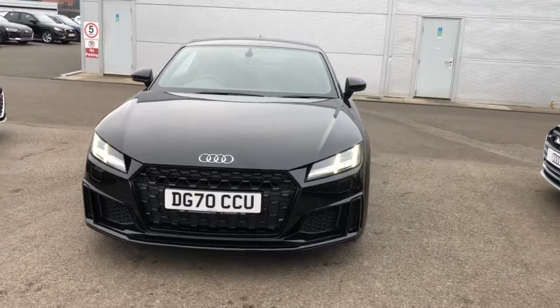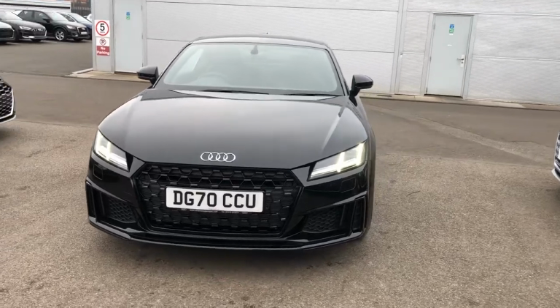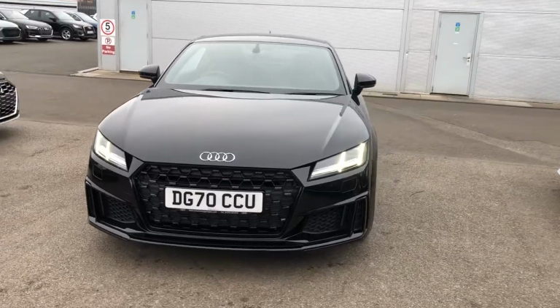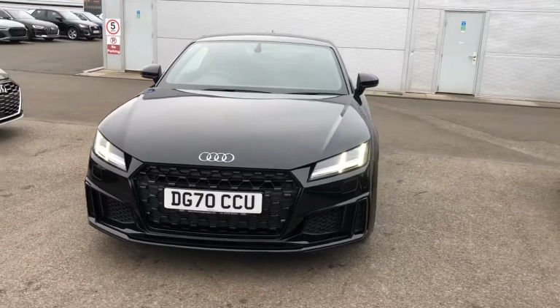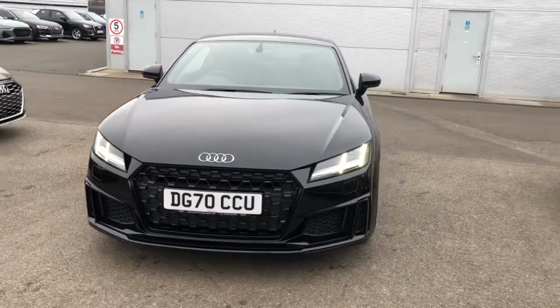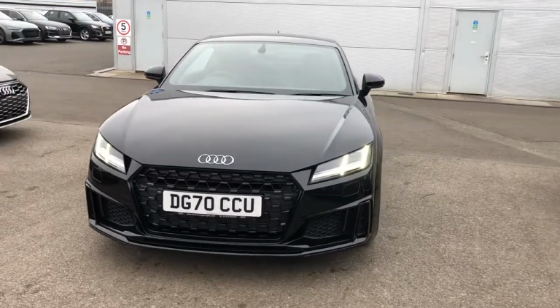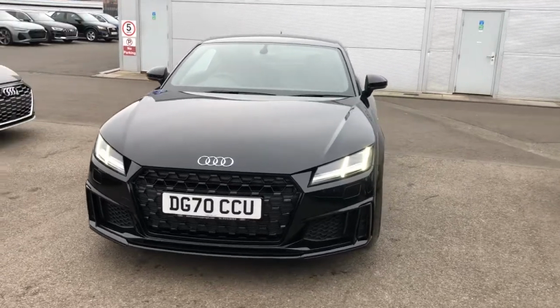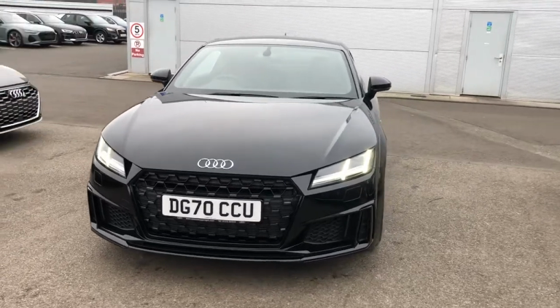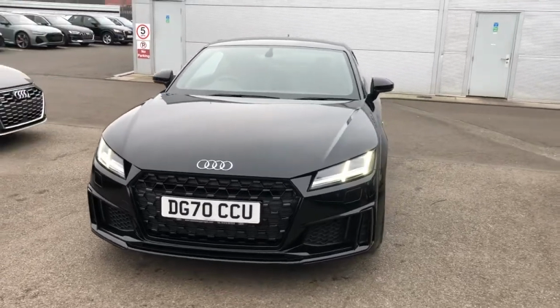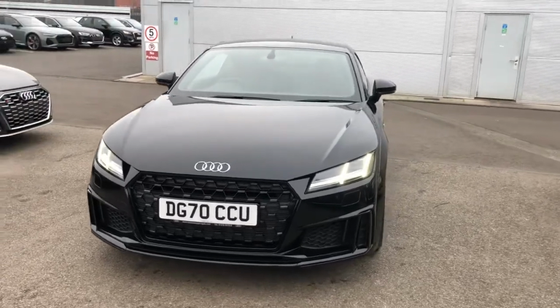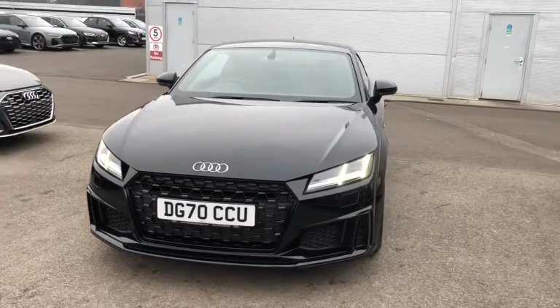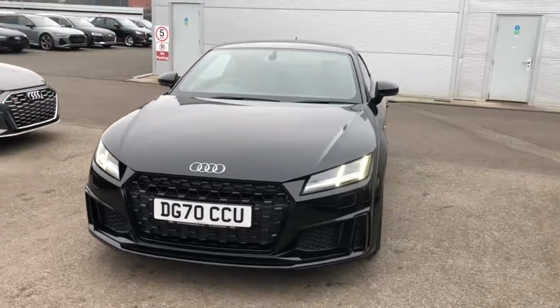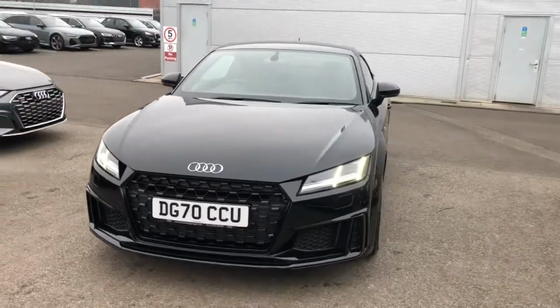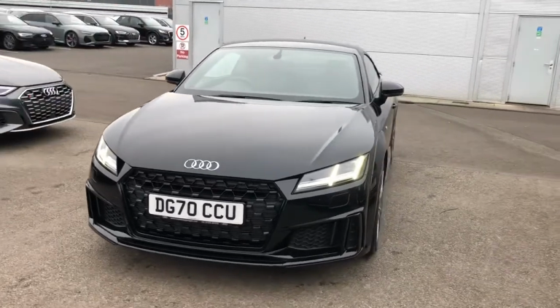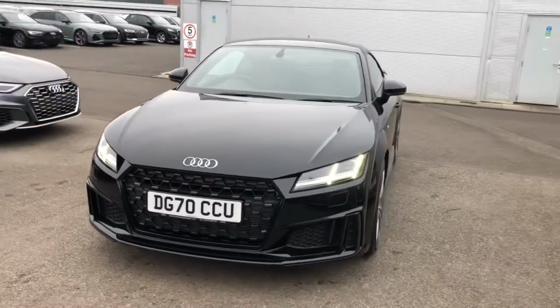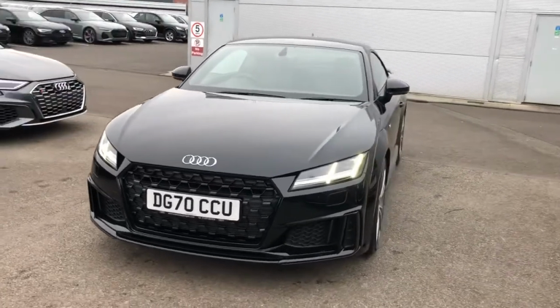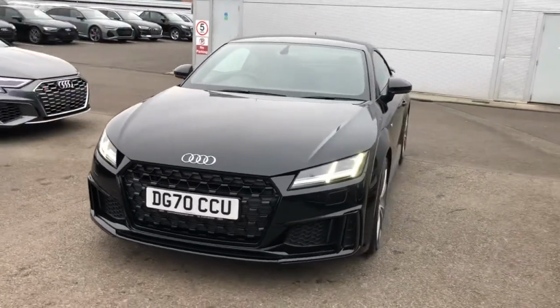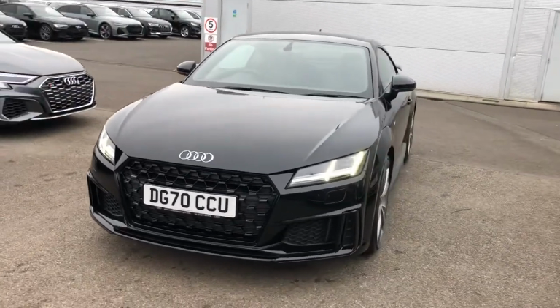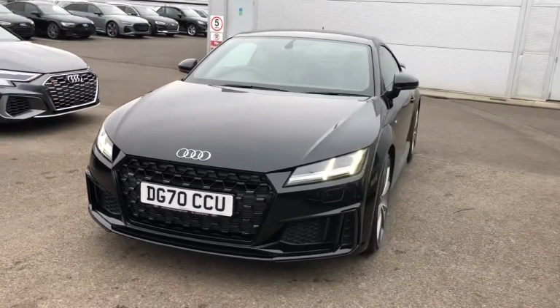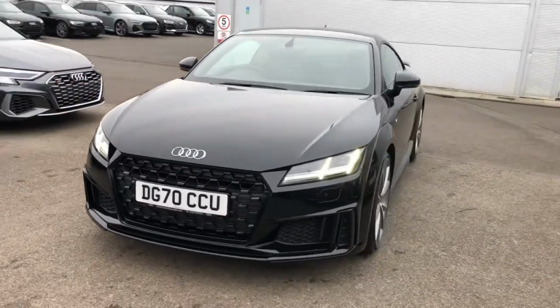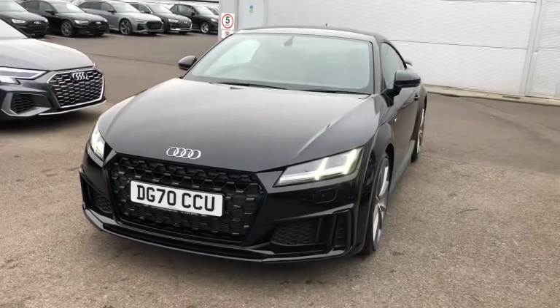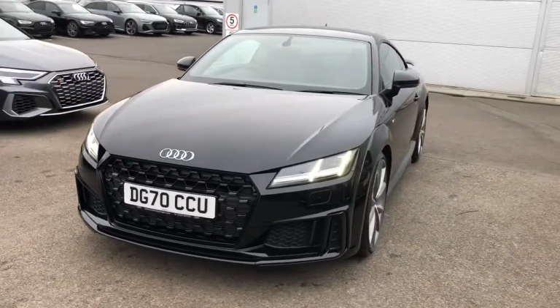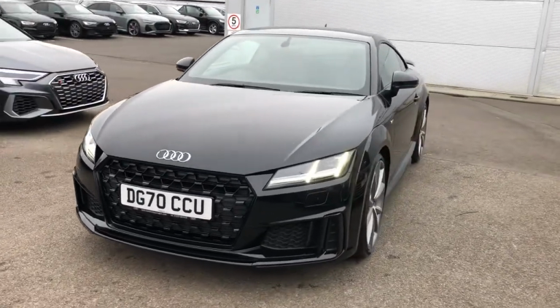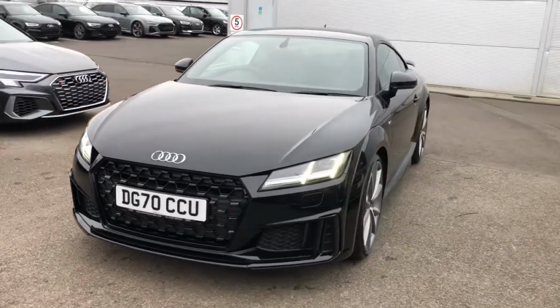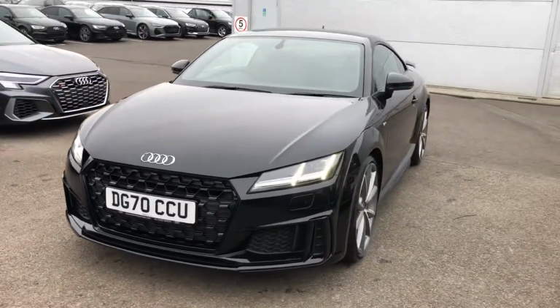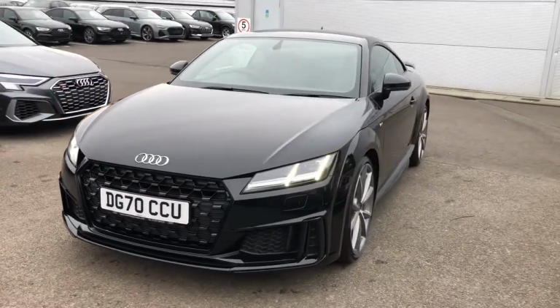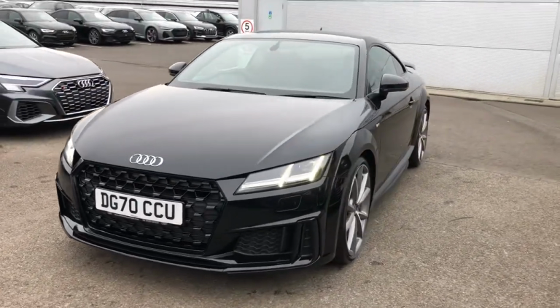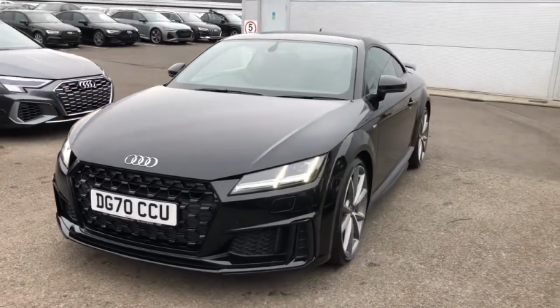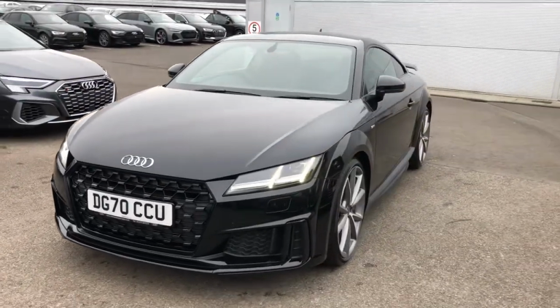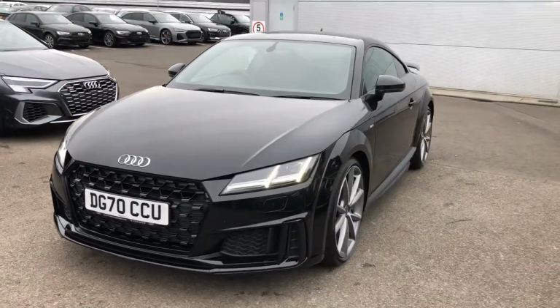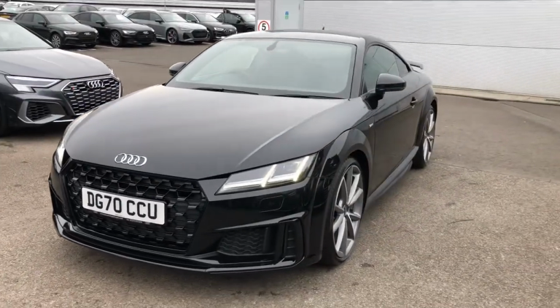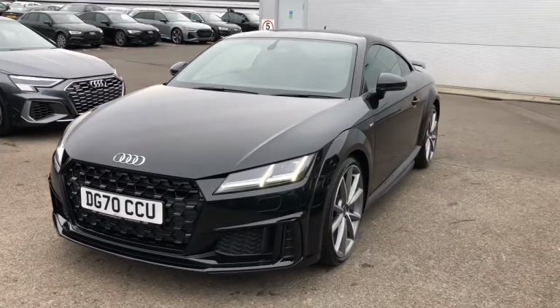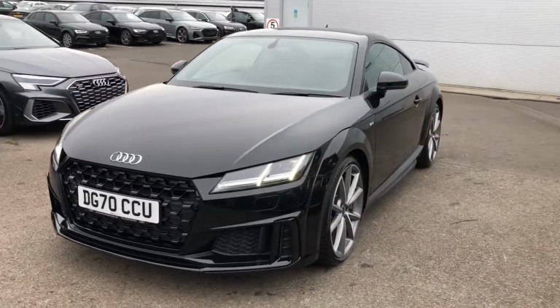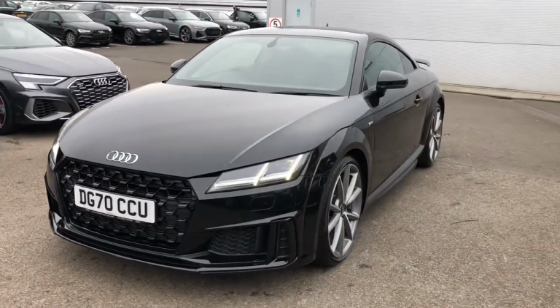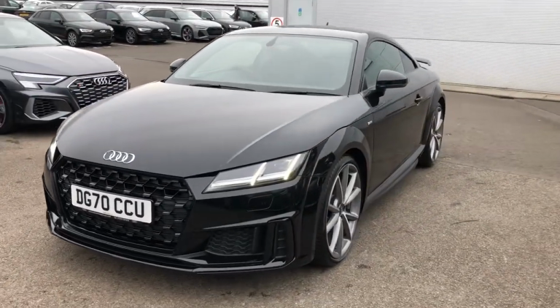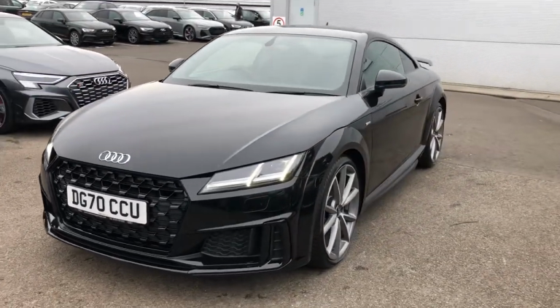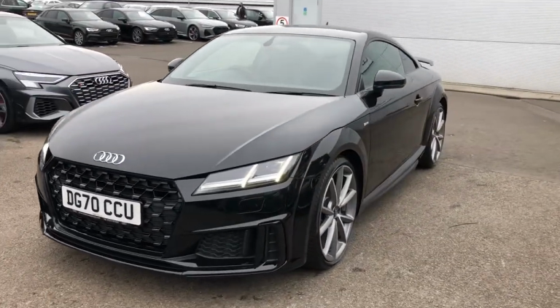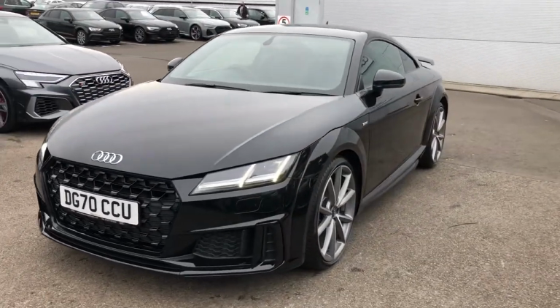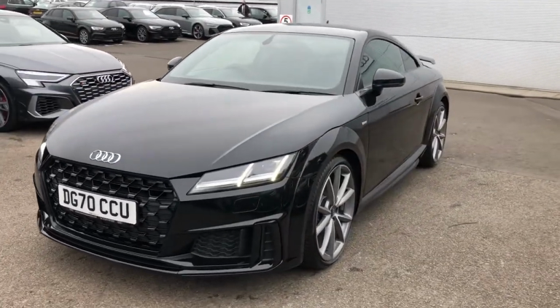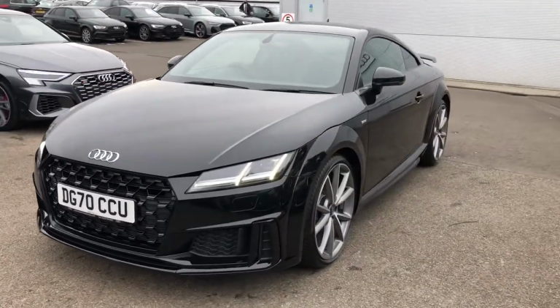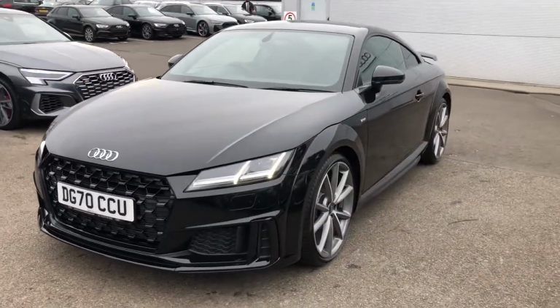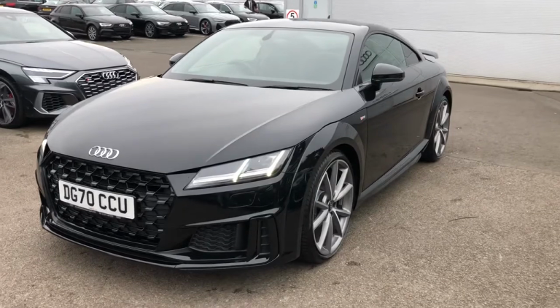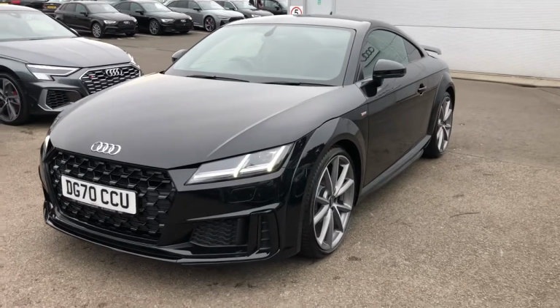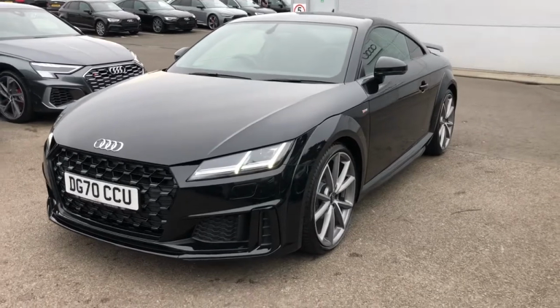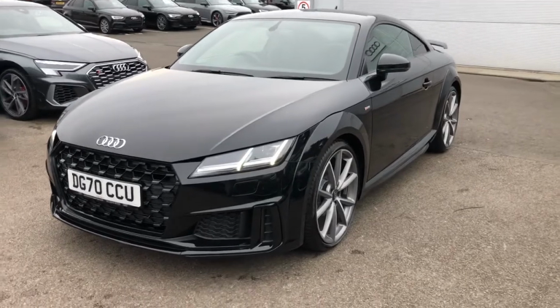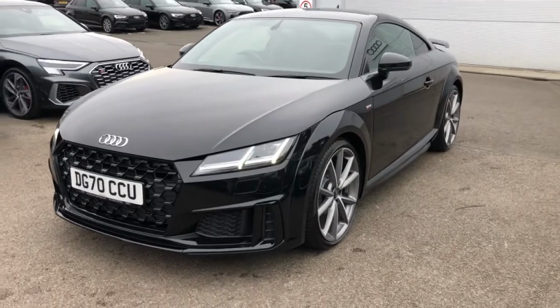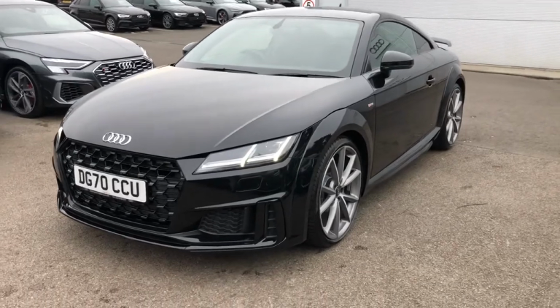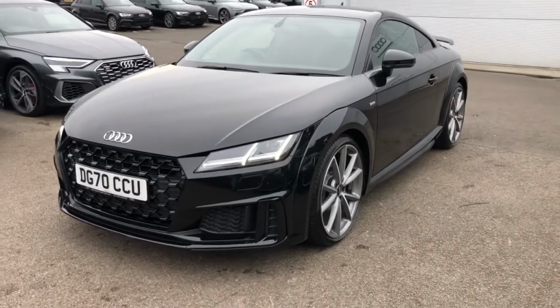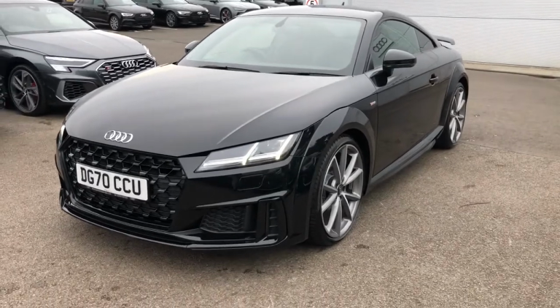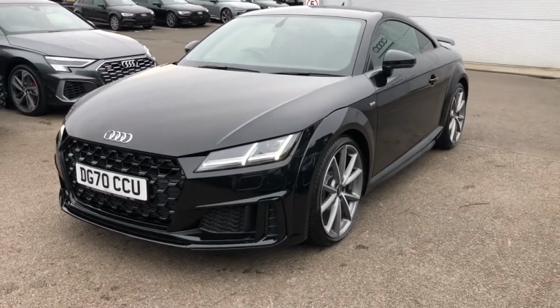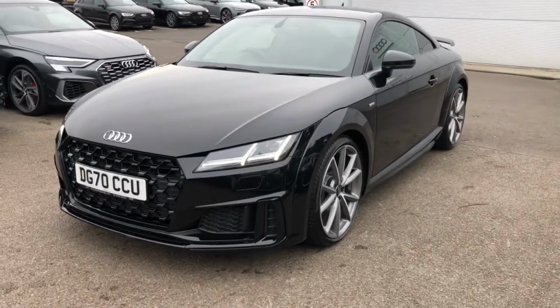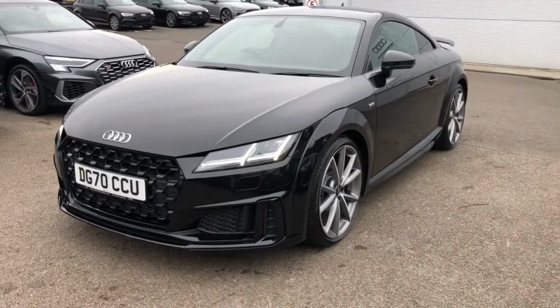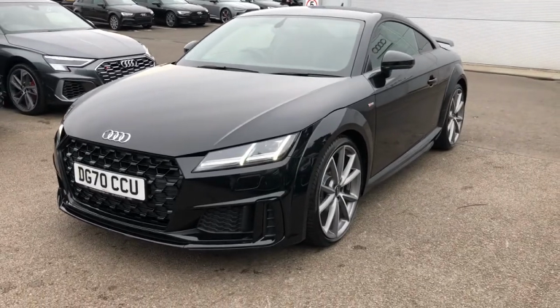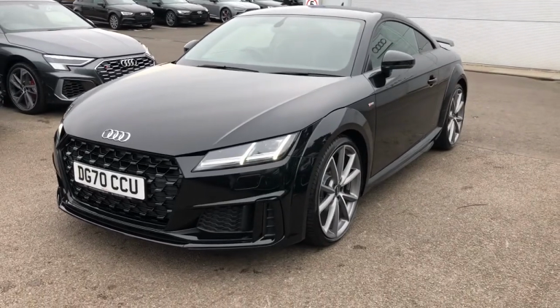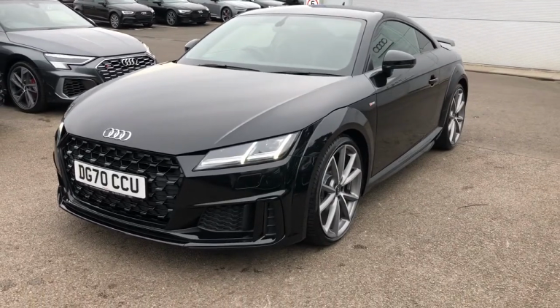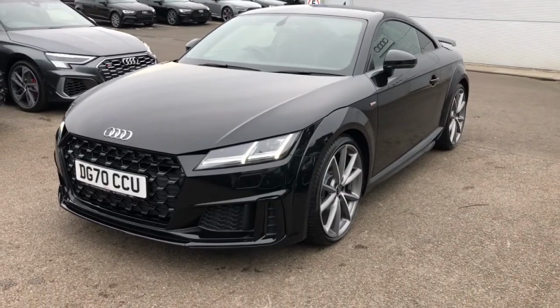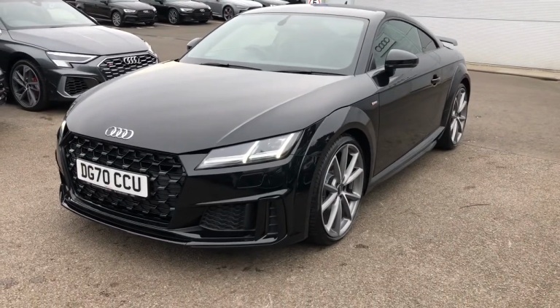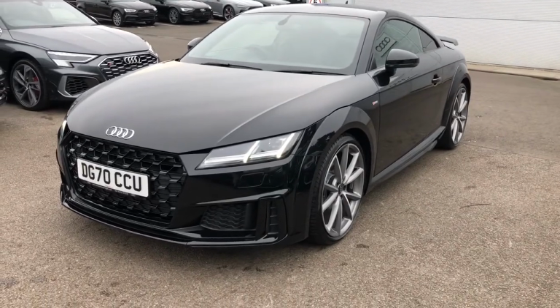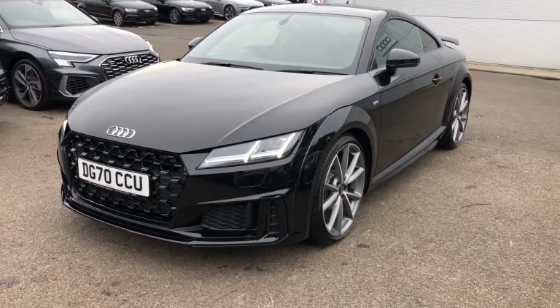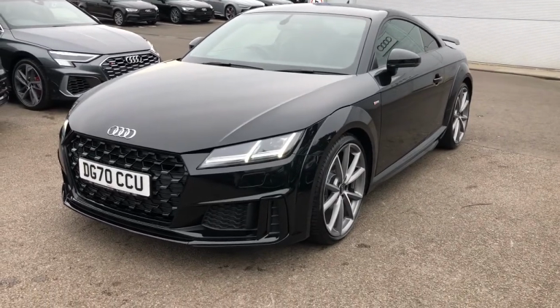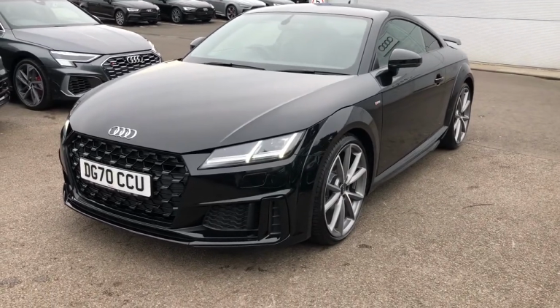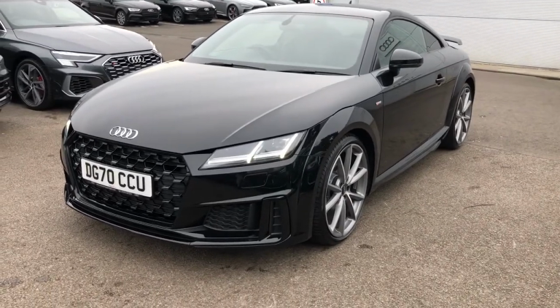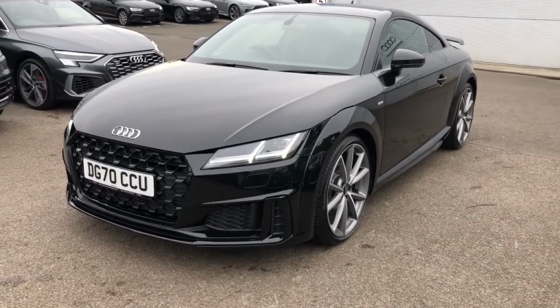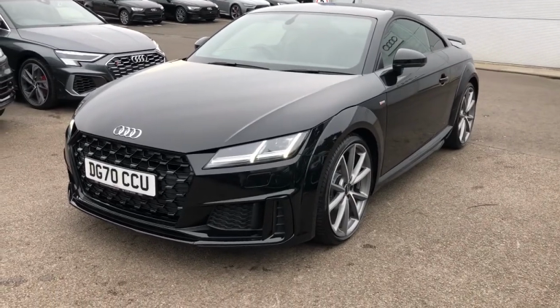Hello there and welcome to Crew Audi. Today I'm going to take you on a short tour of this Audi TT.